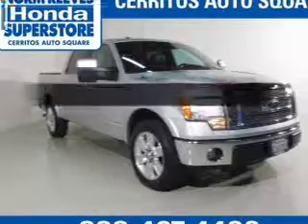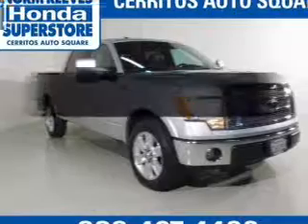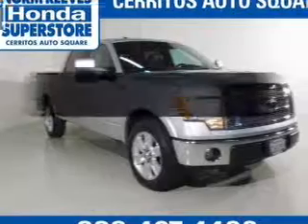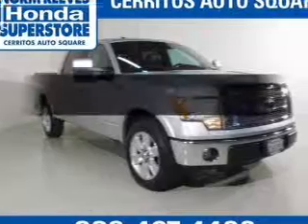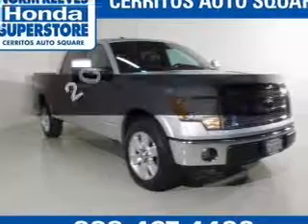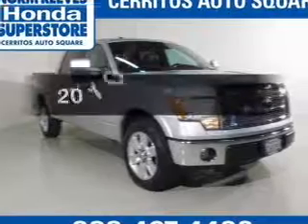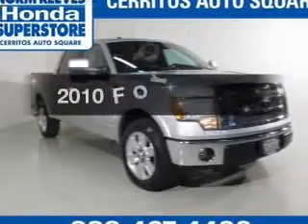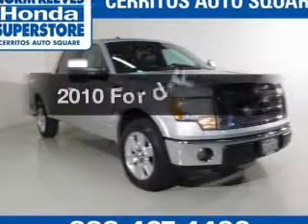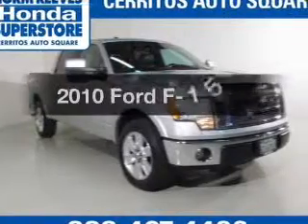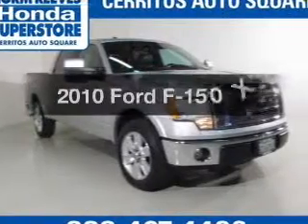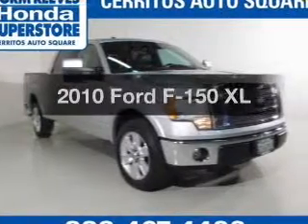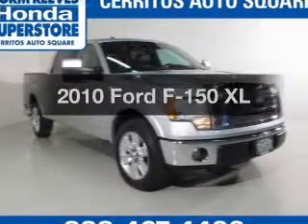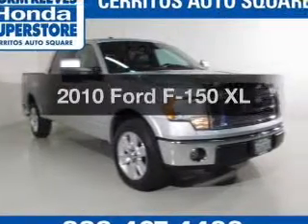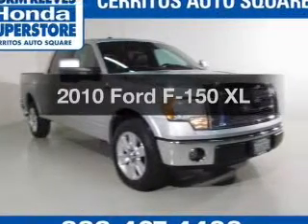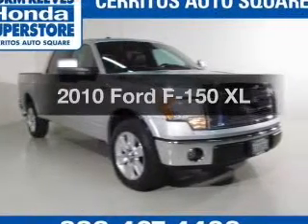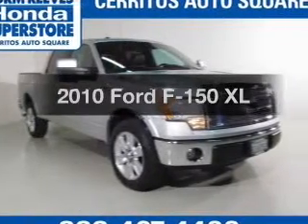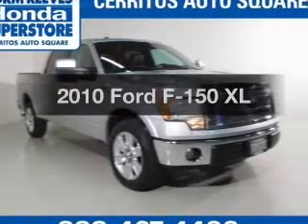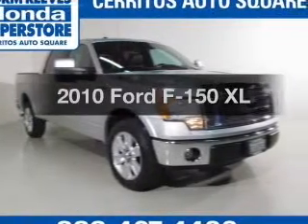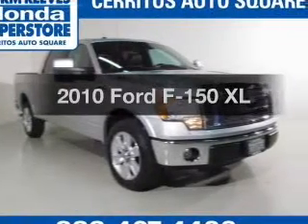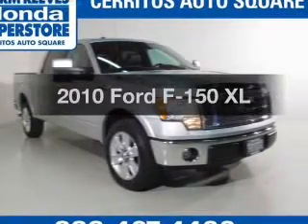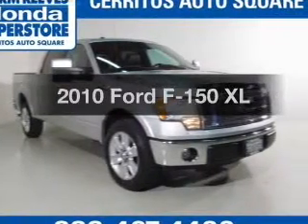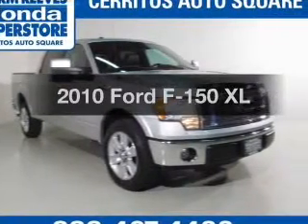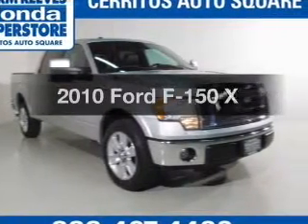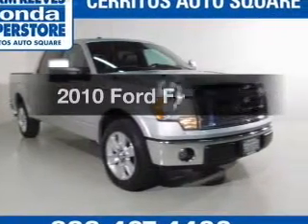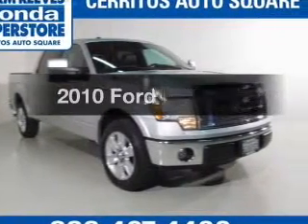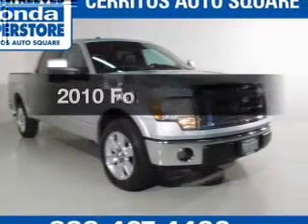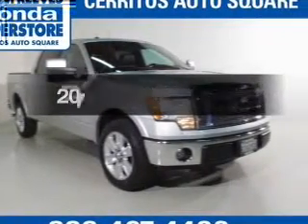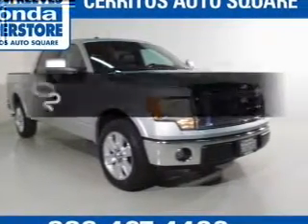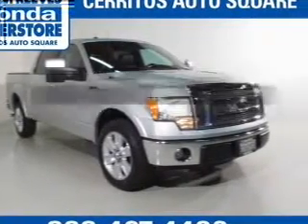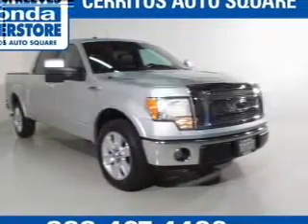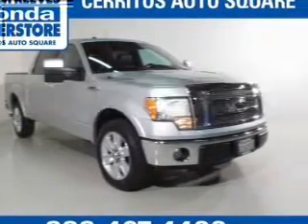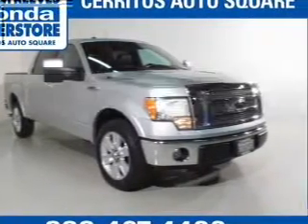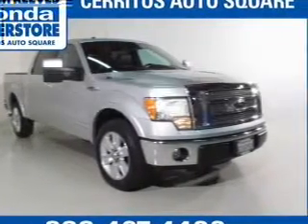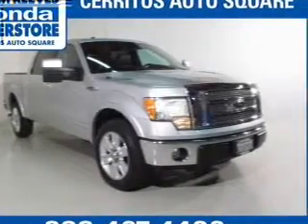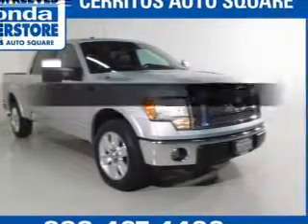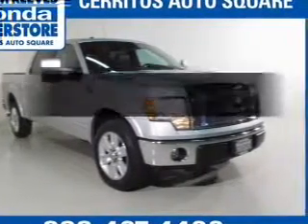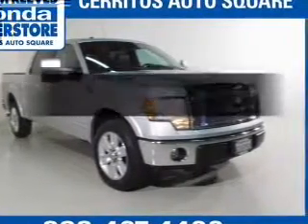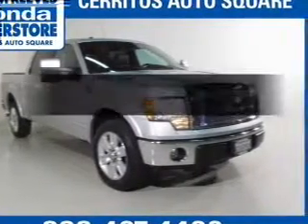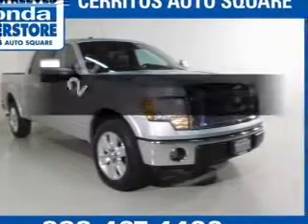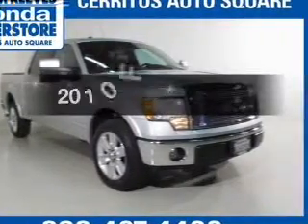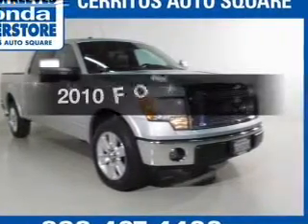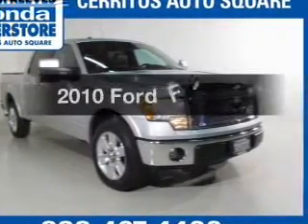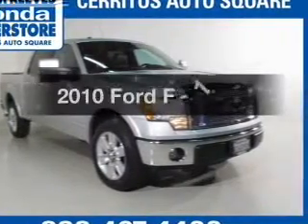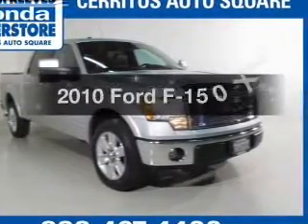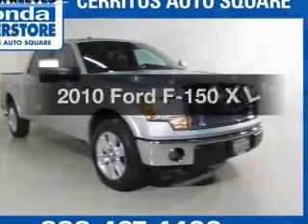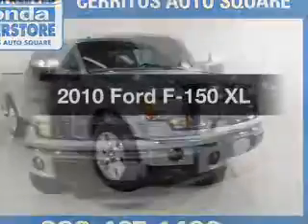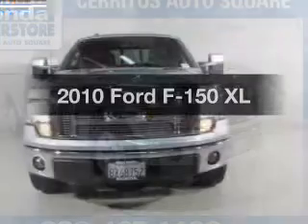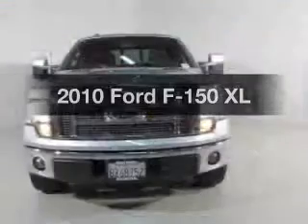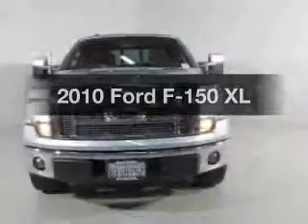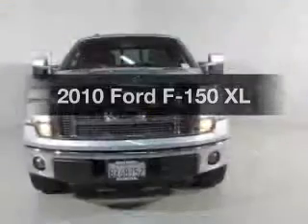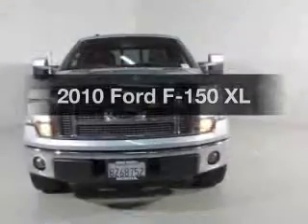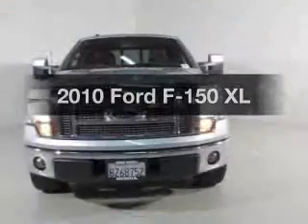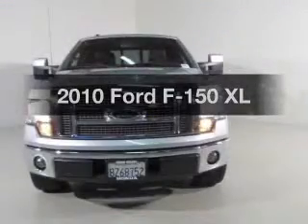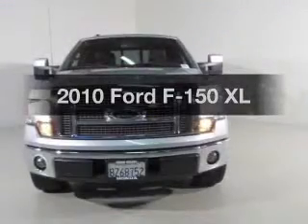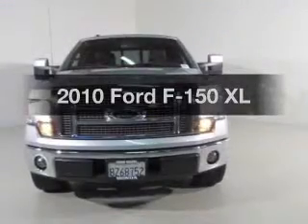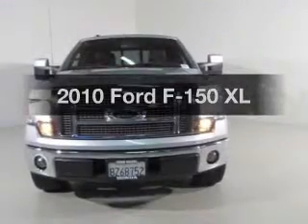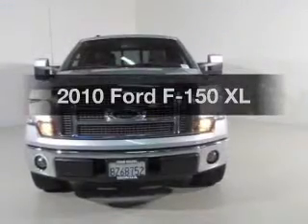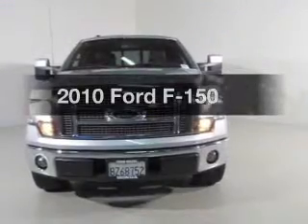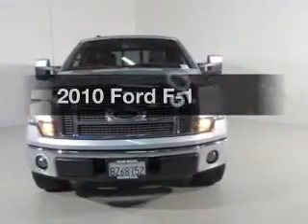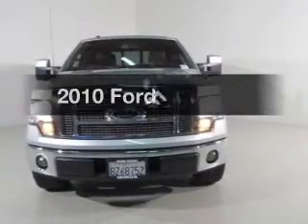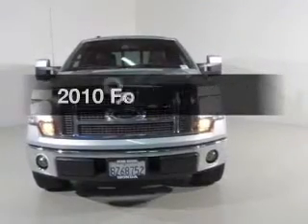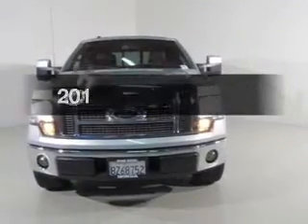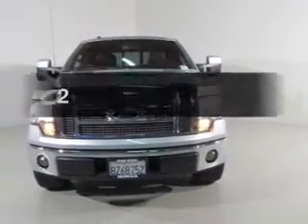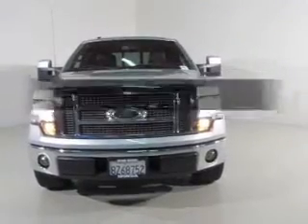Imagine yourself in this 2010 Ford F-150. If you're looking for a first-rate auto, this one could be yours today.